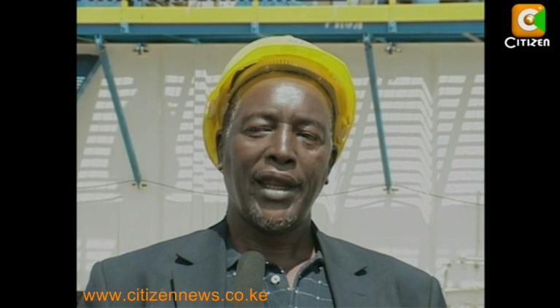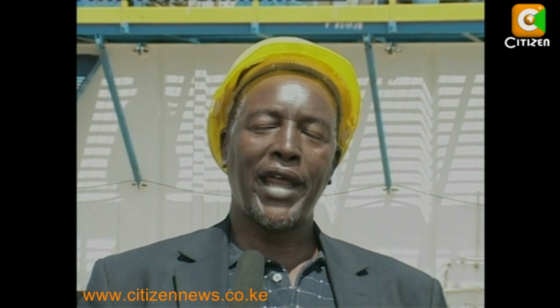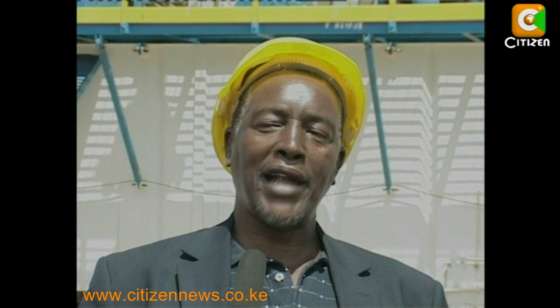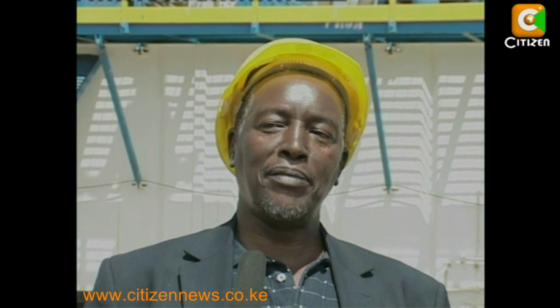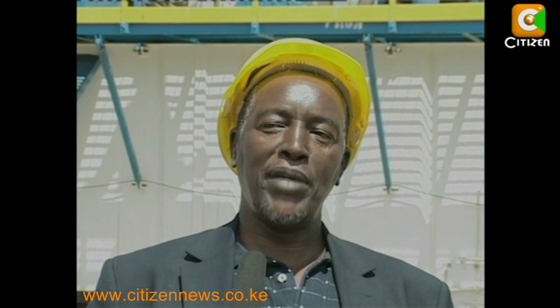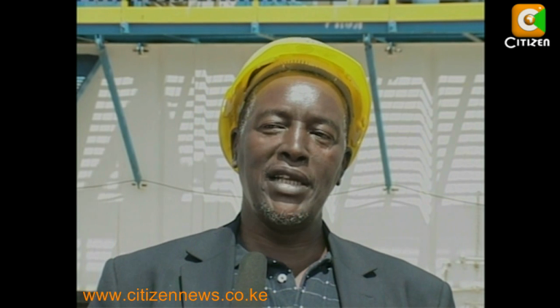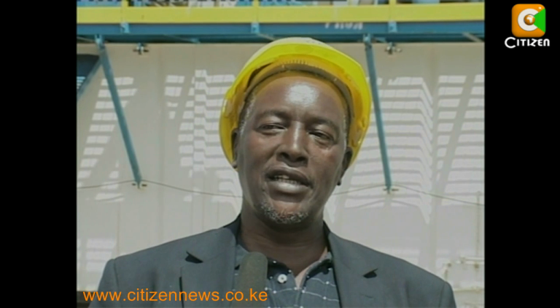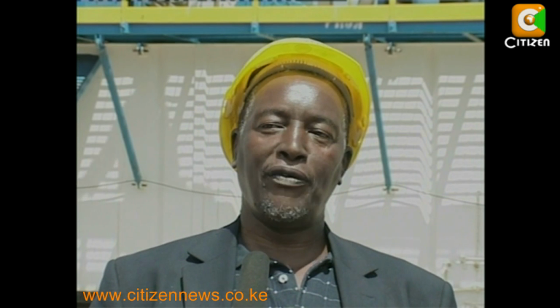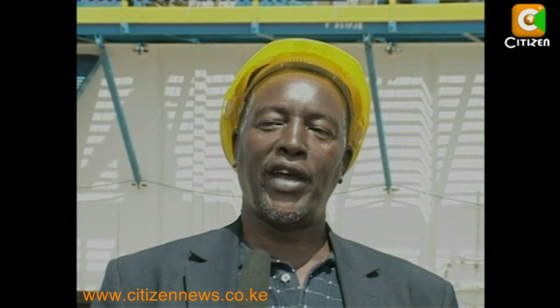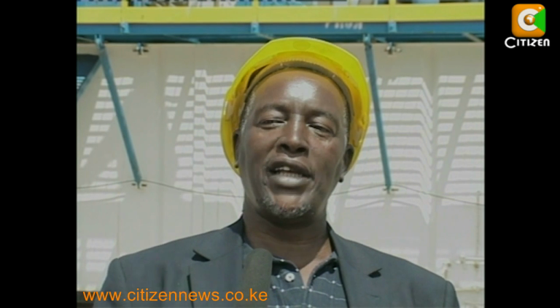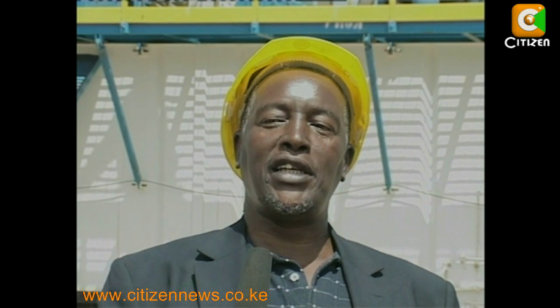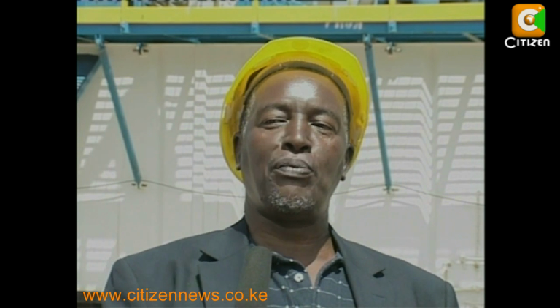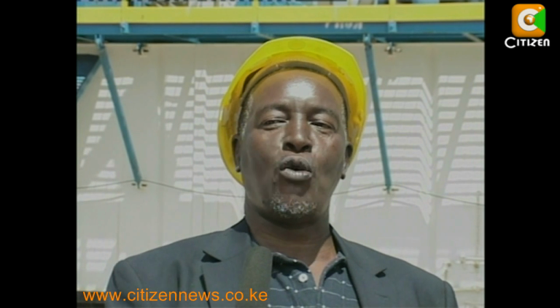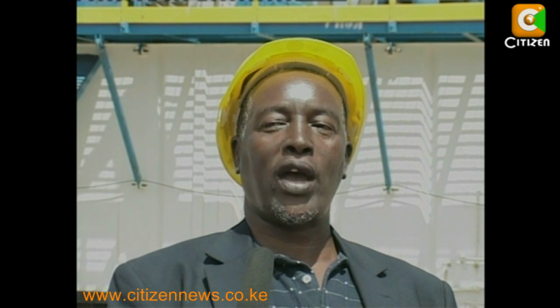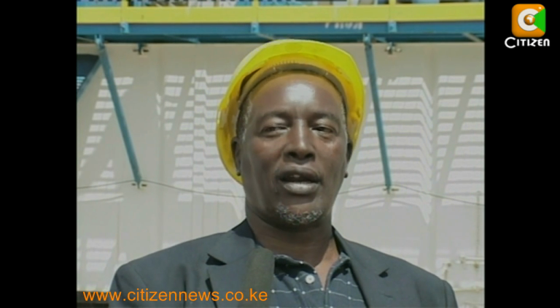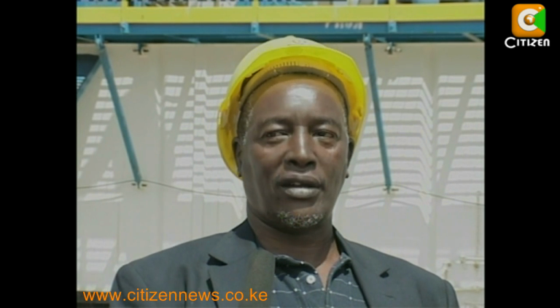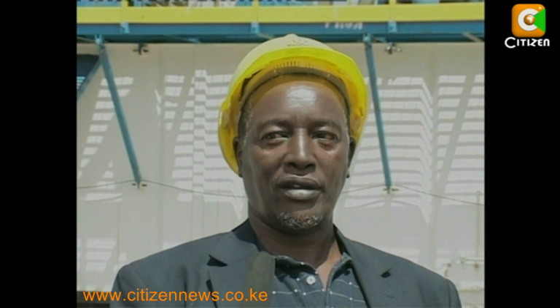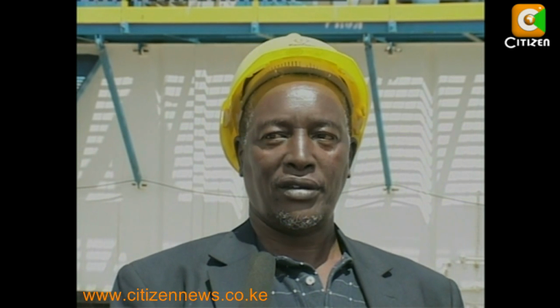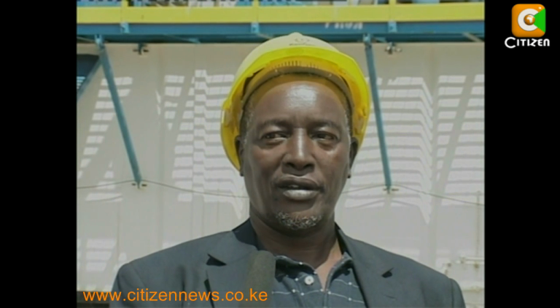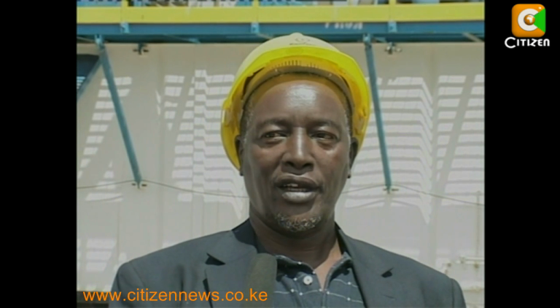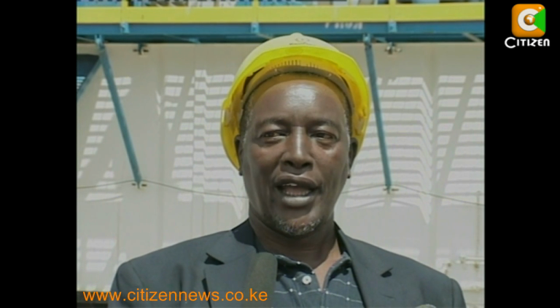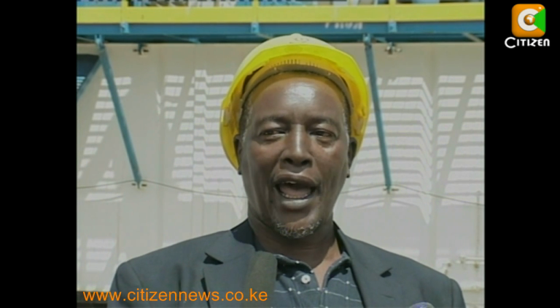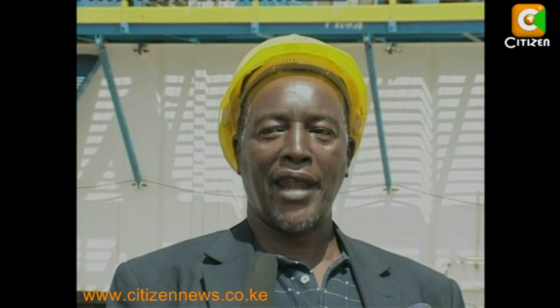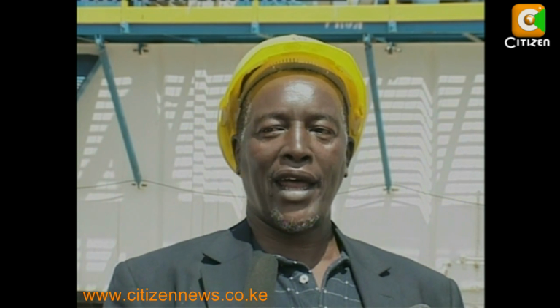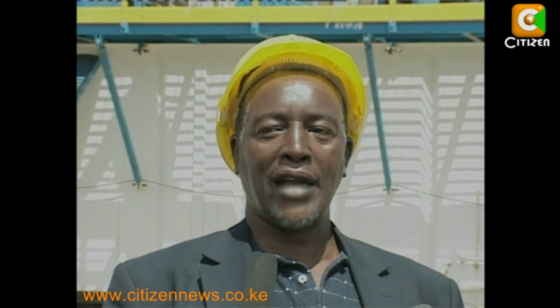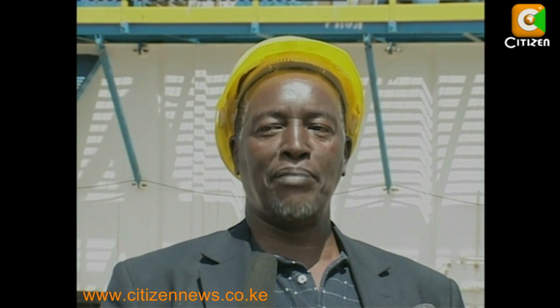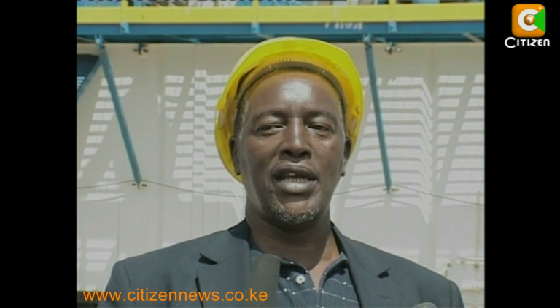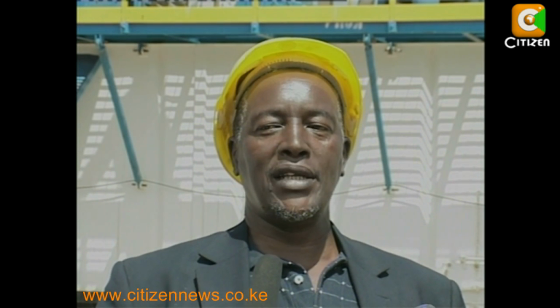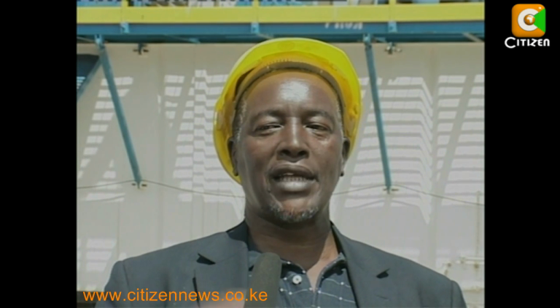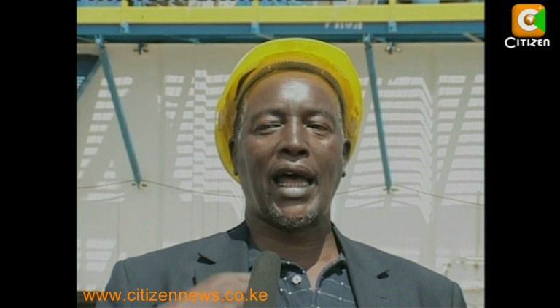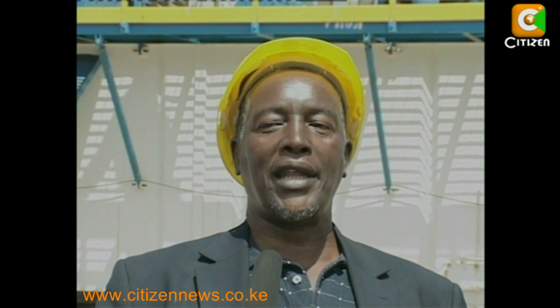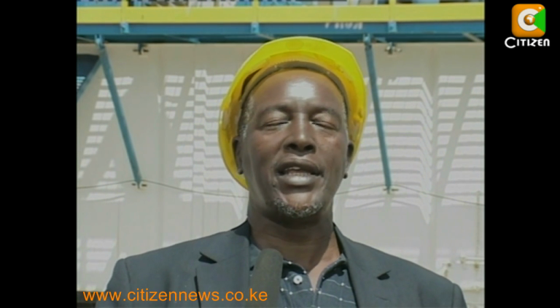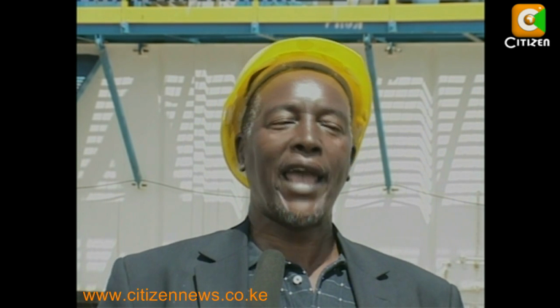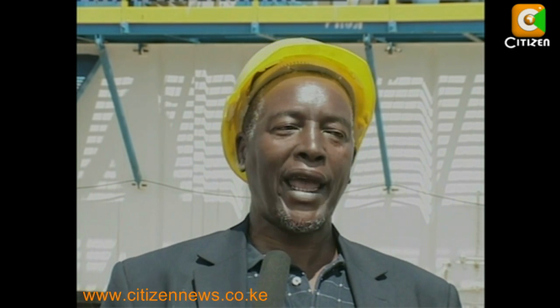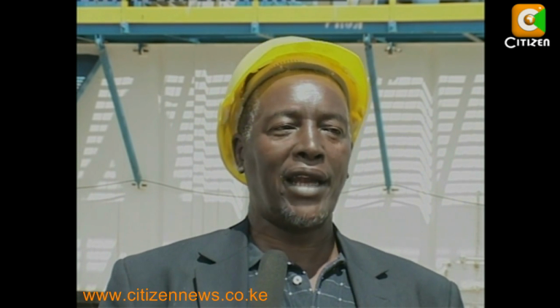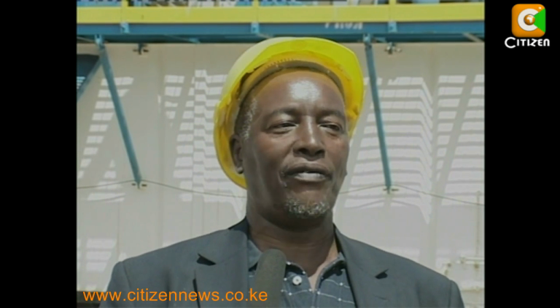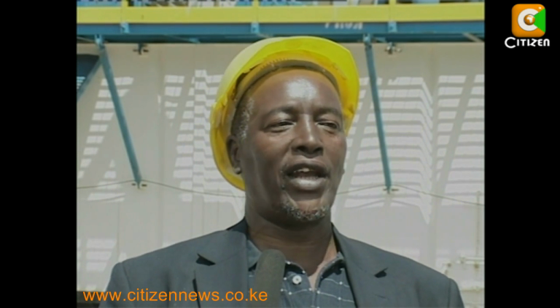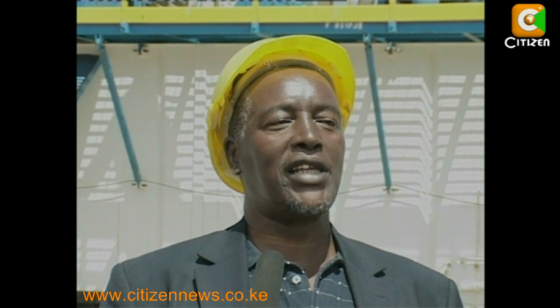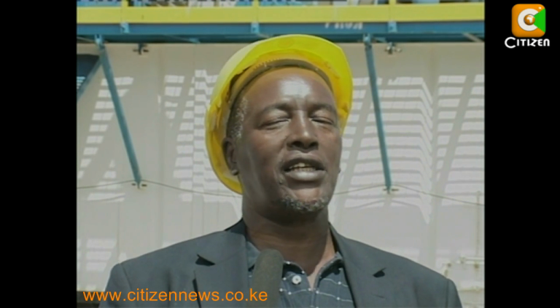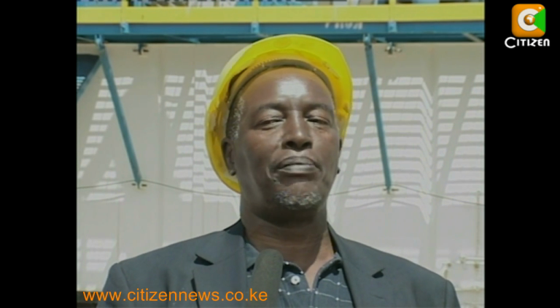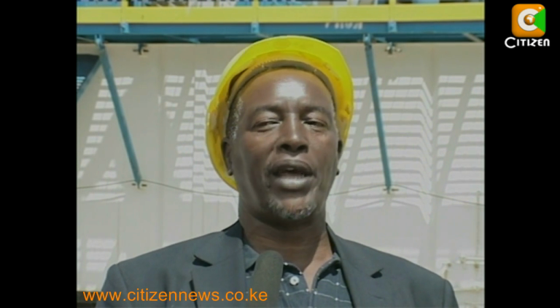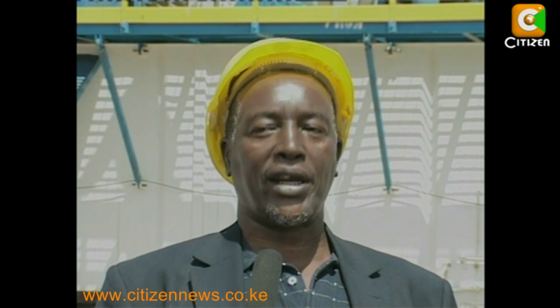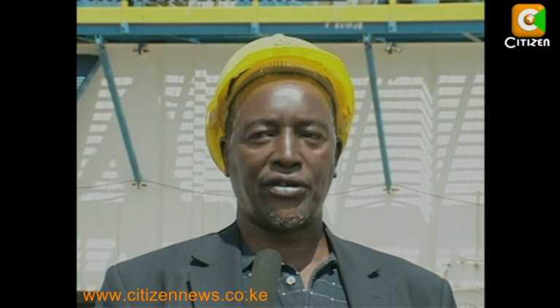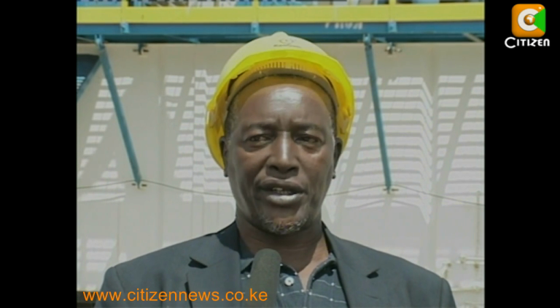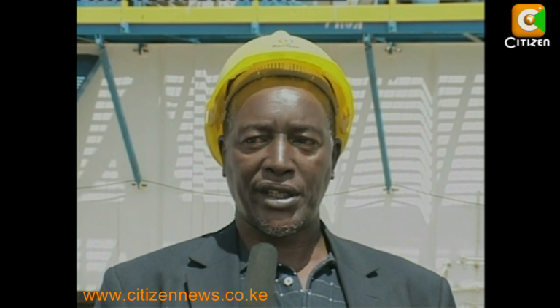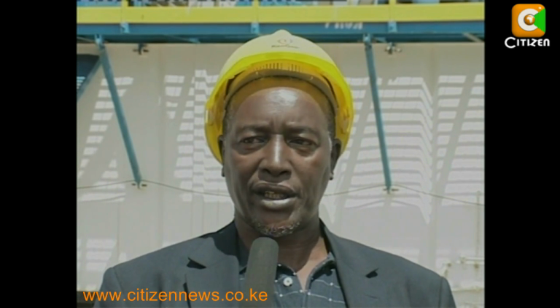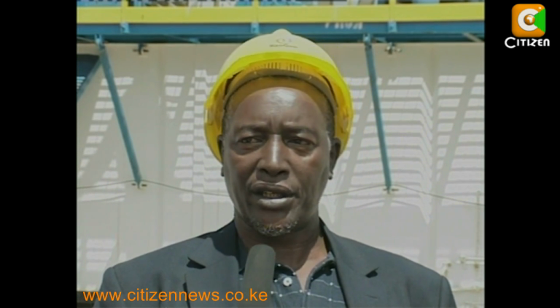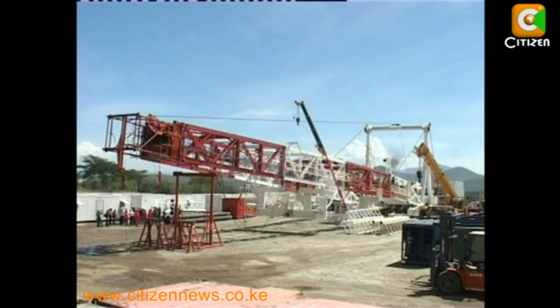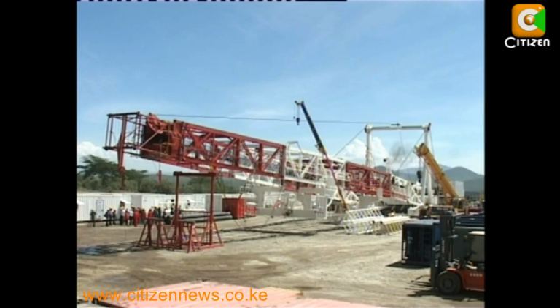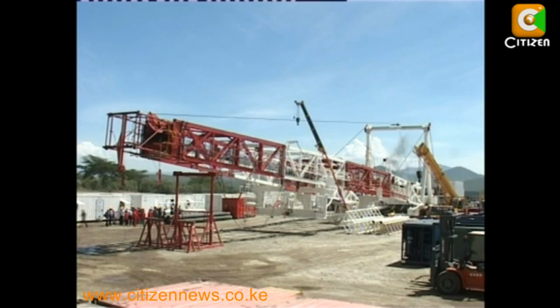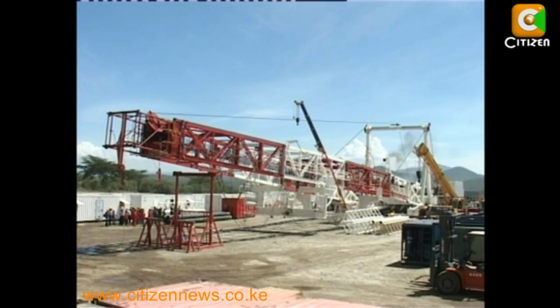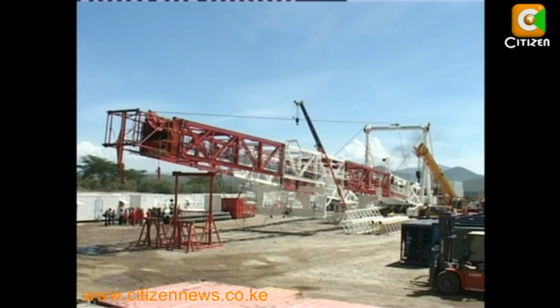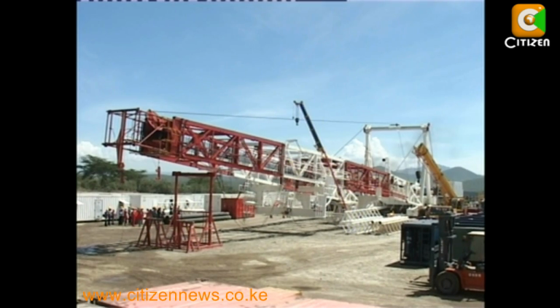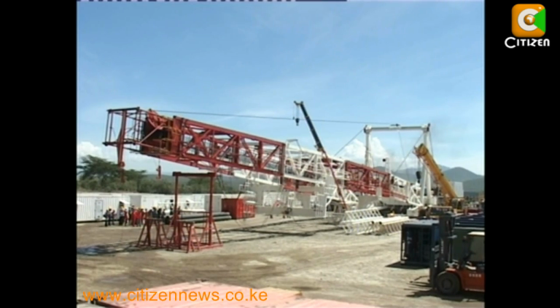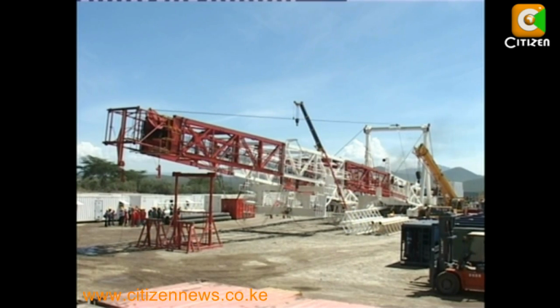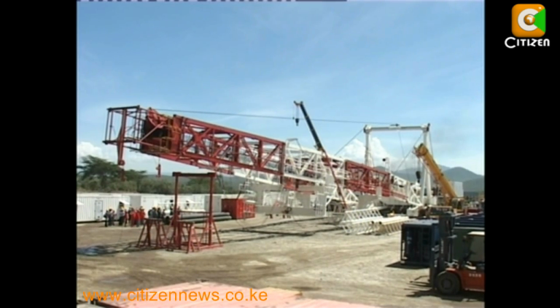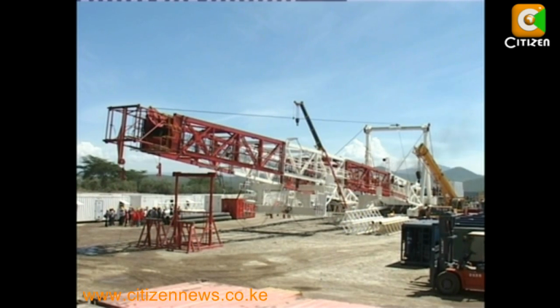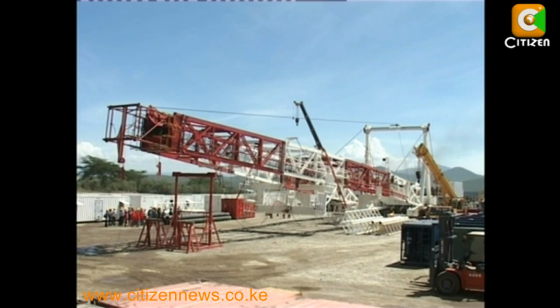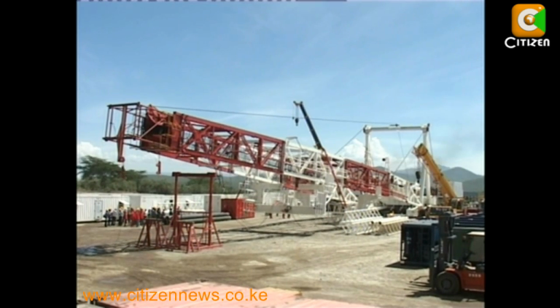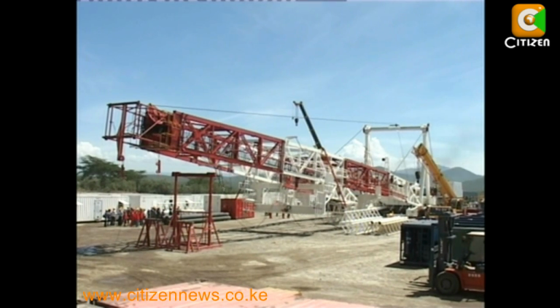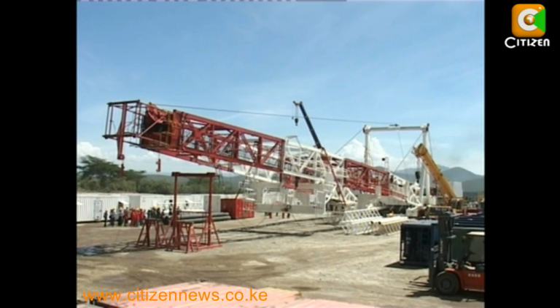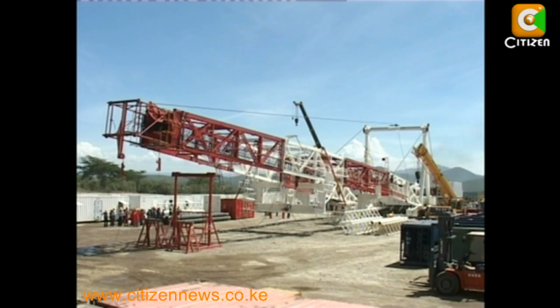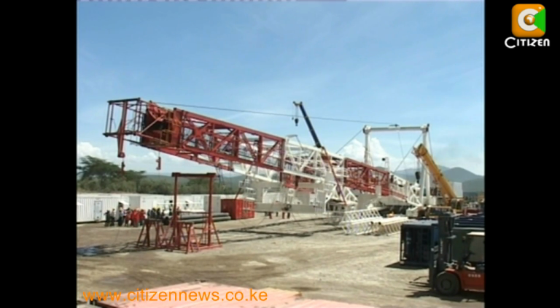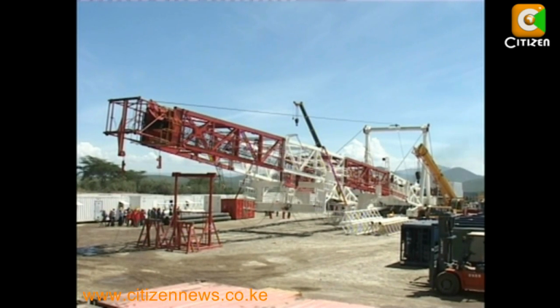That means very cheap electricity. In addition to cutting on the cost of drilling, KenGen says it will sink deeper wells to produce more power.